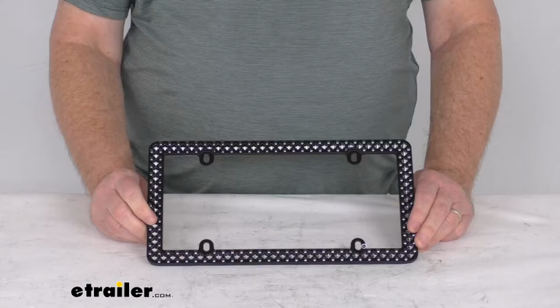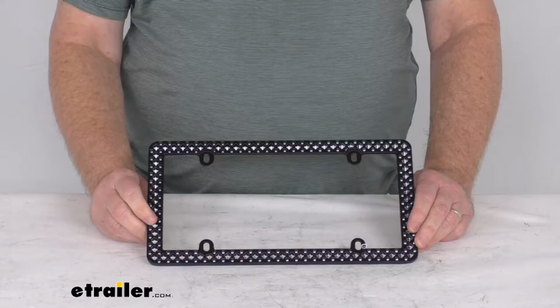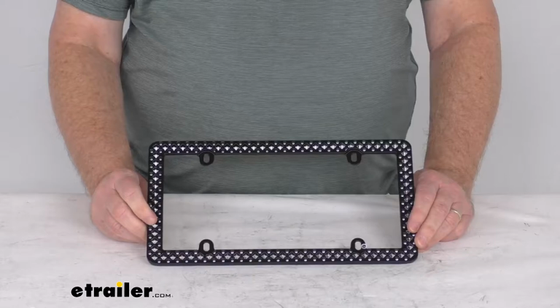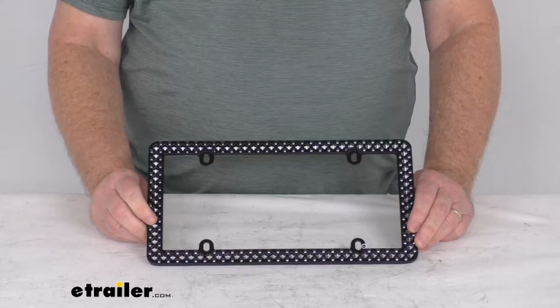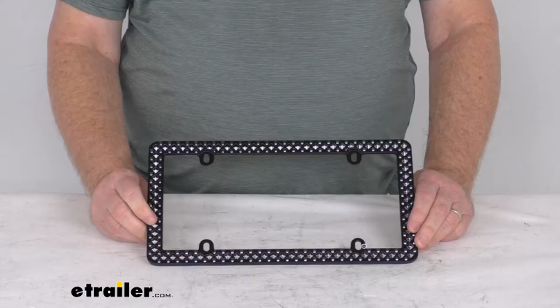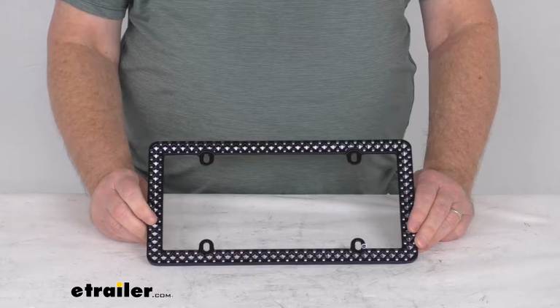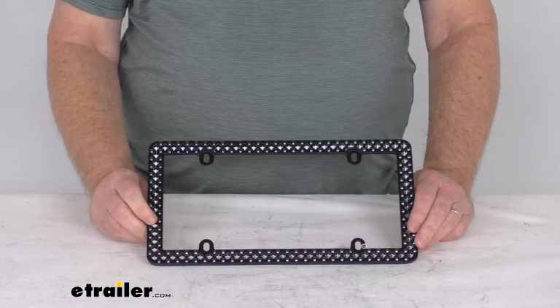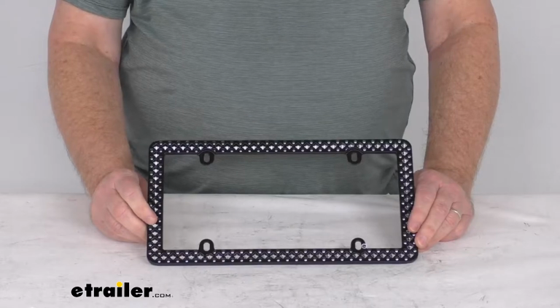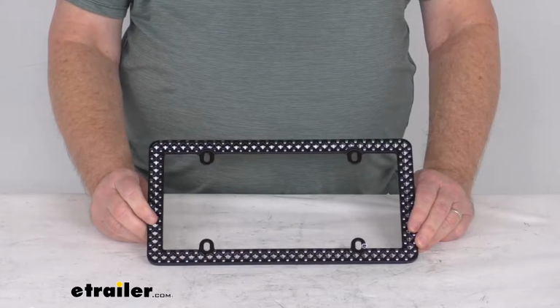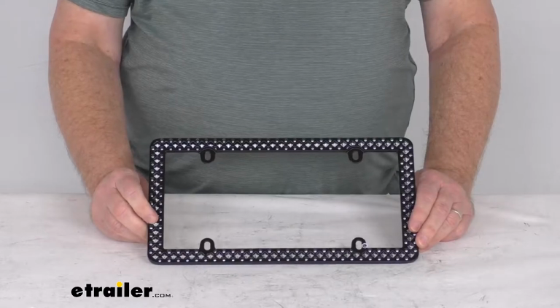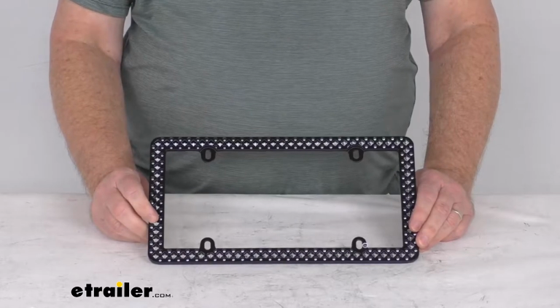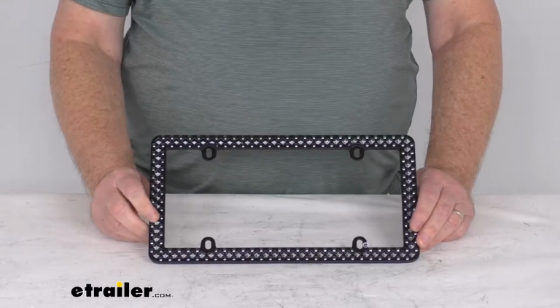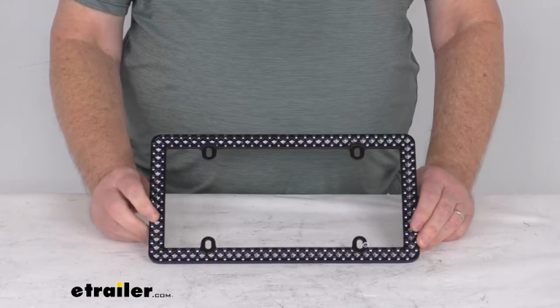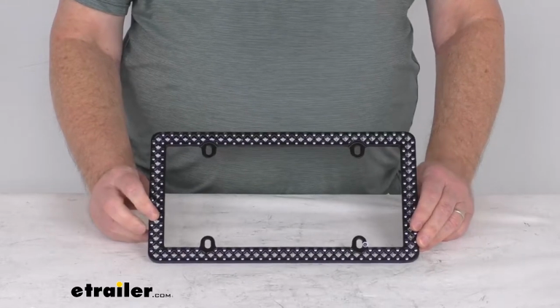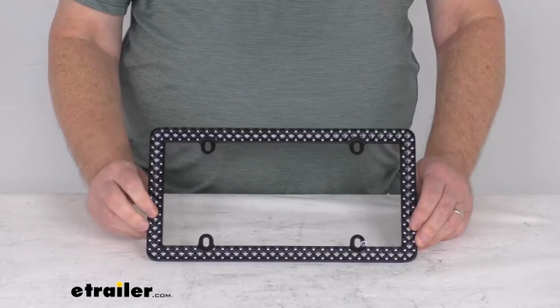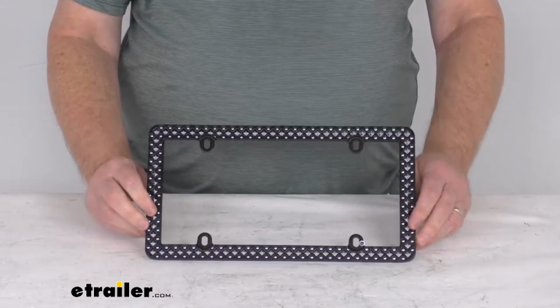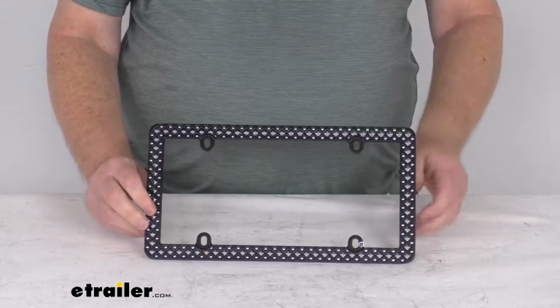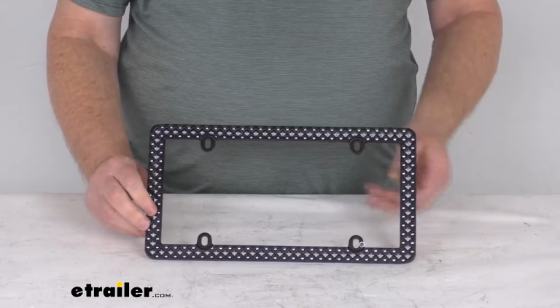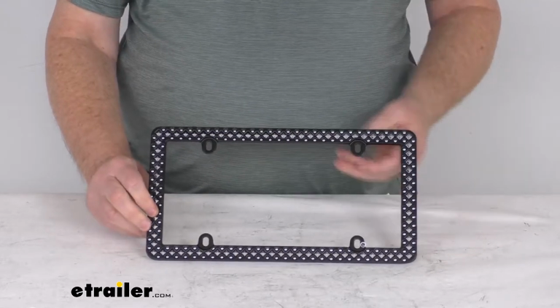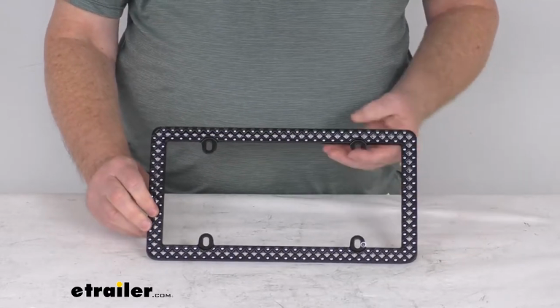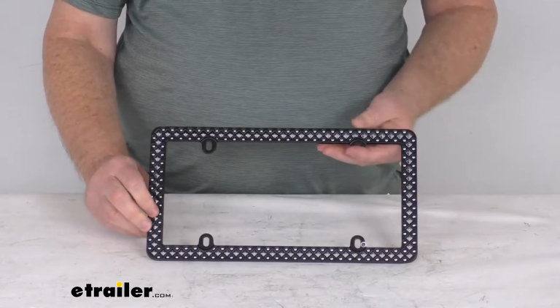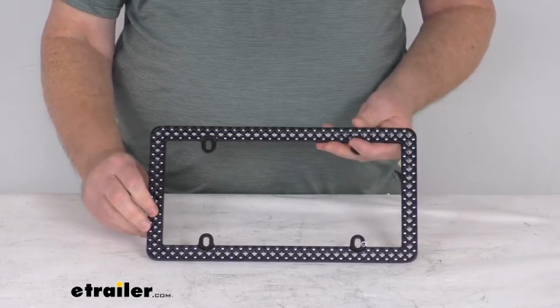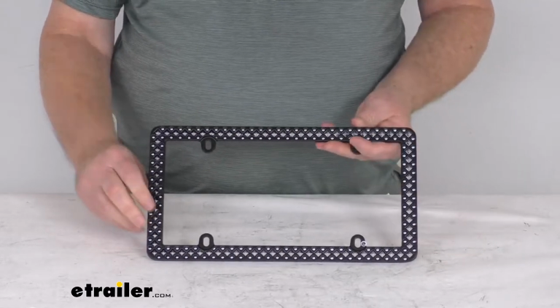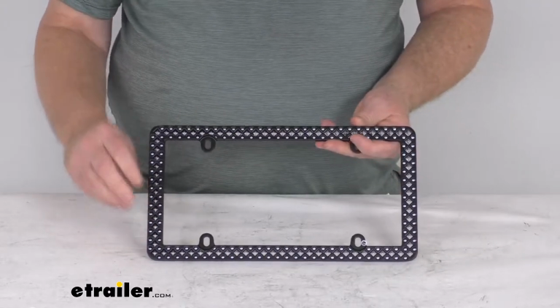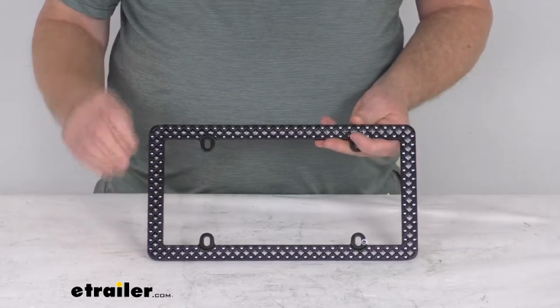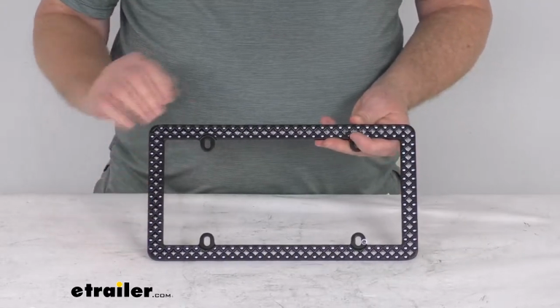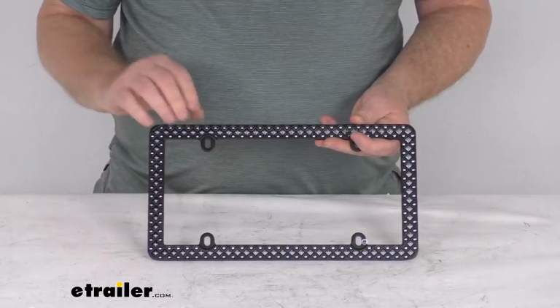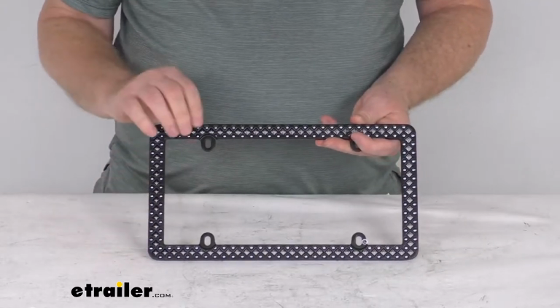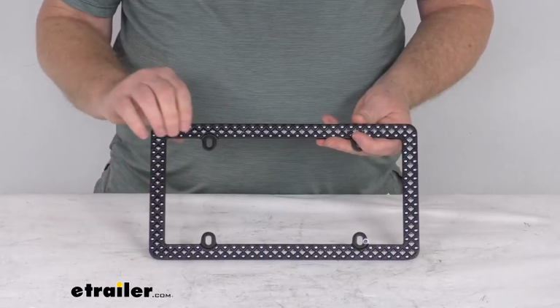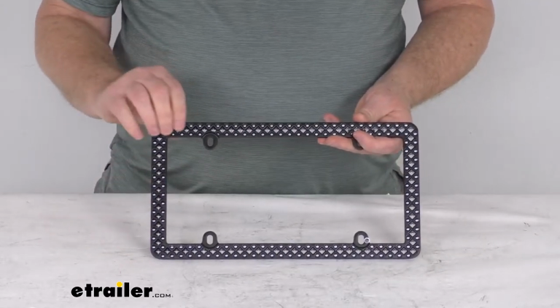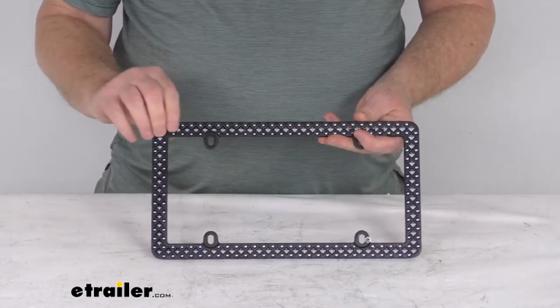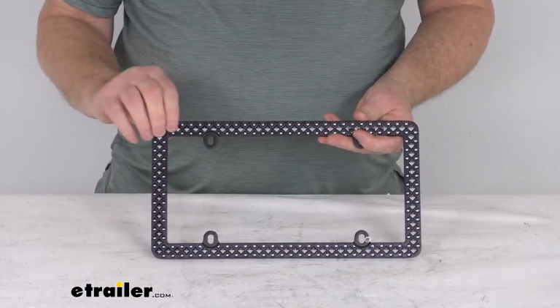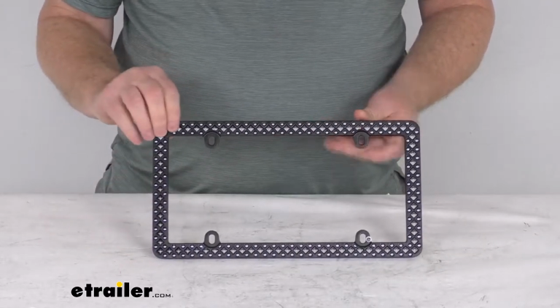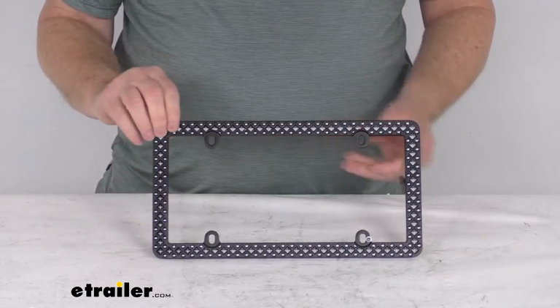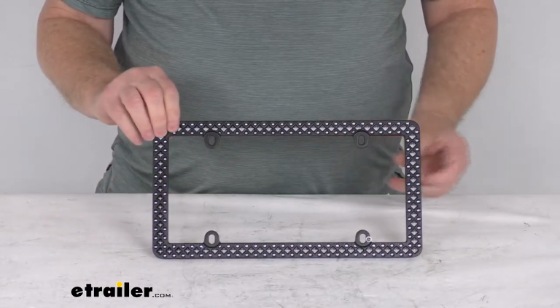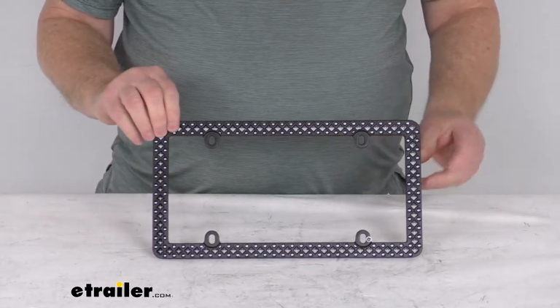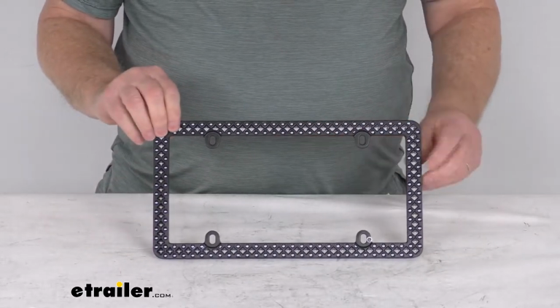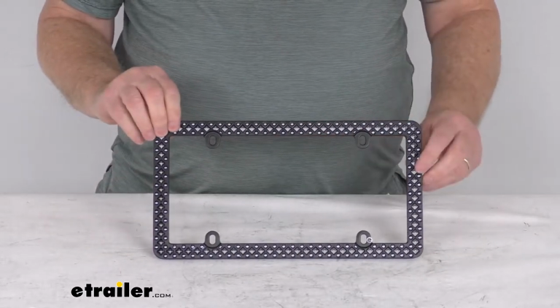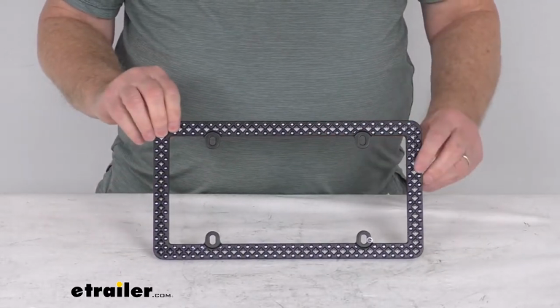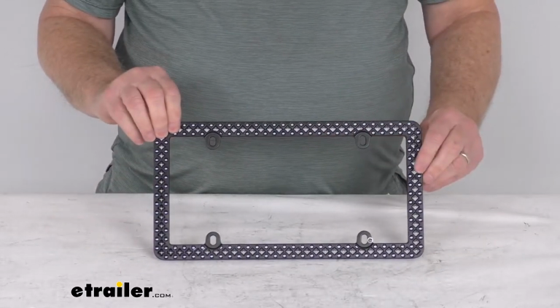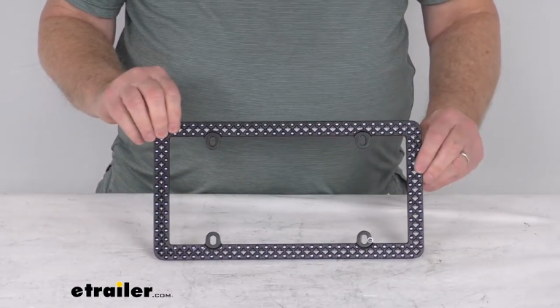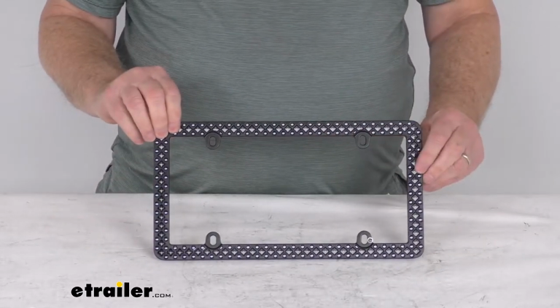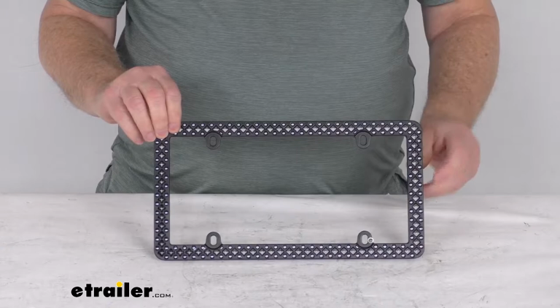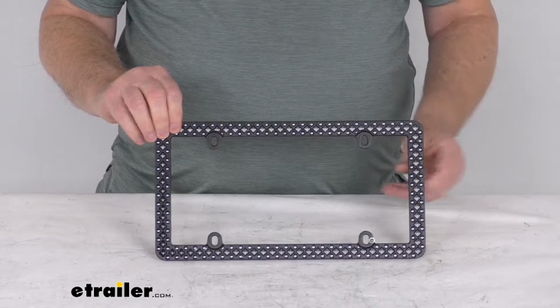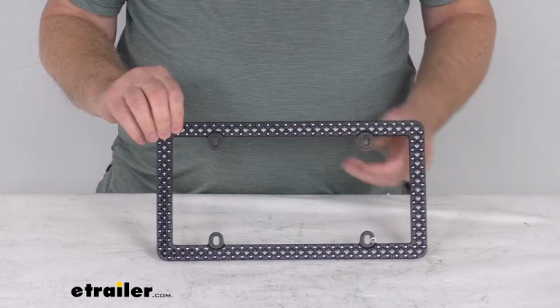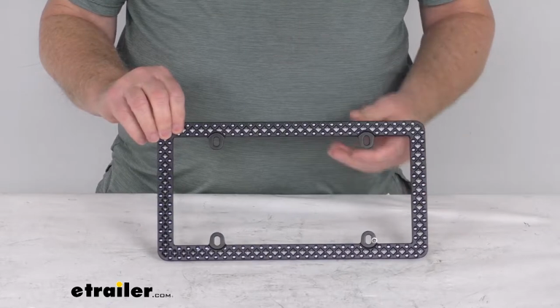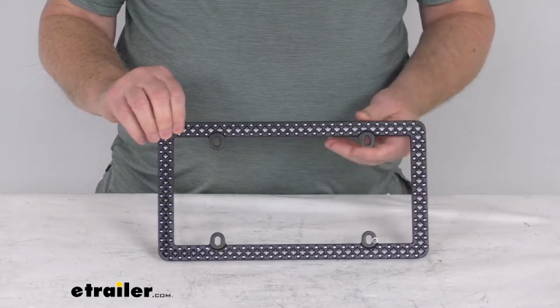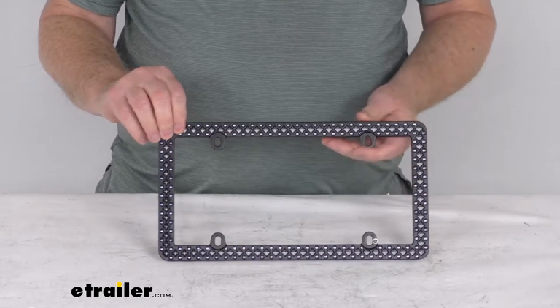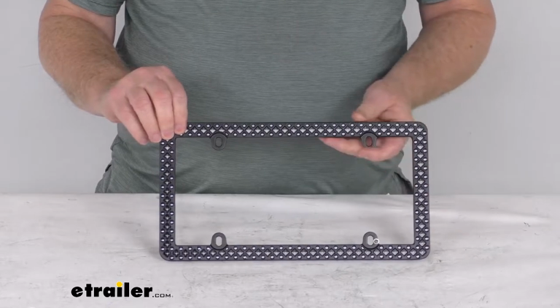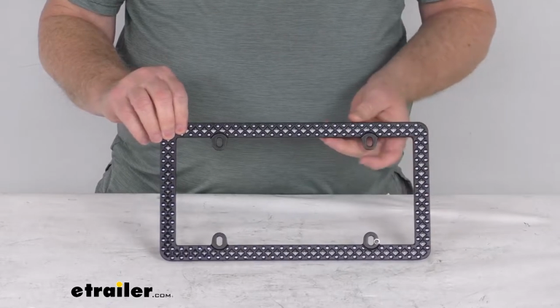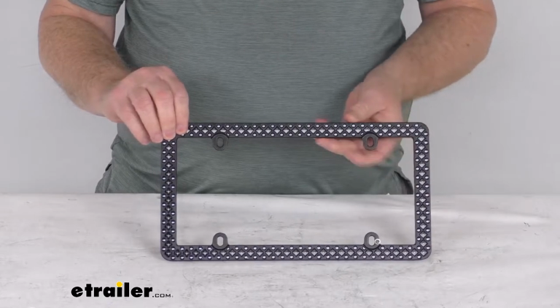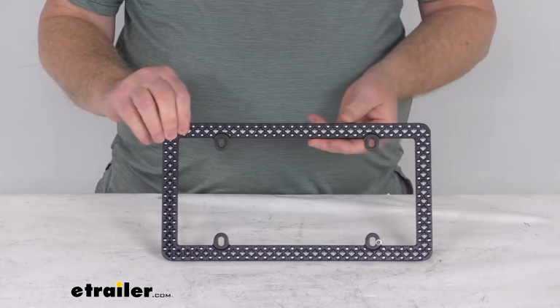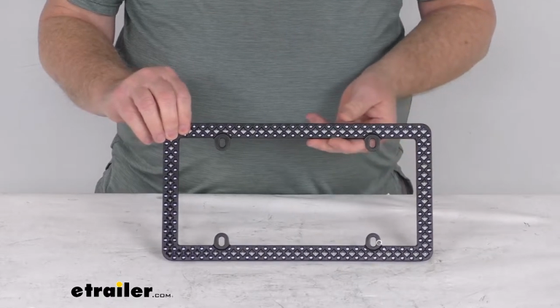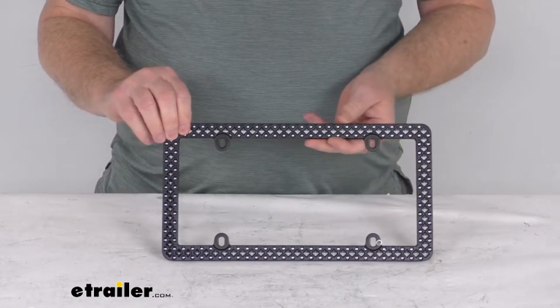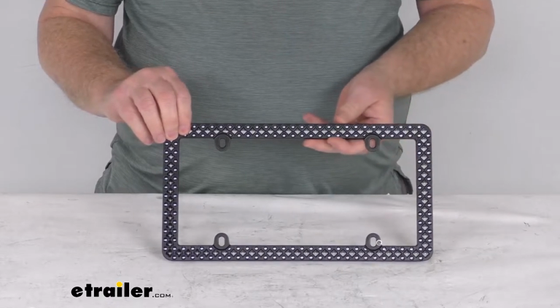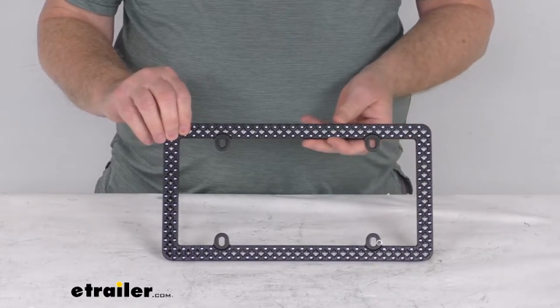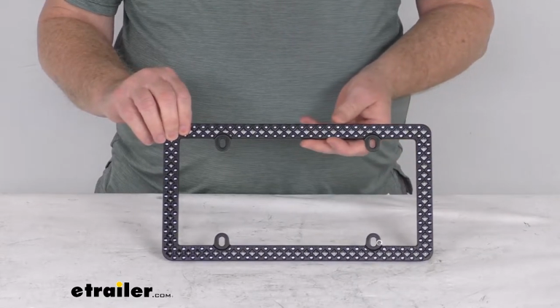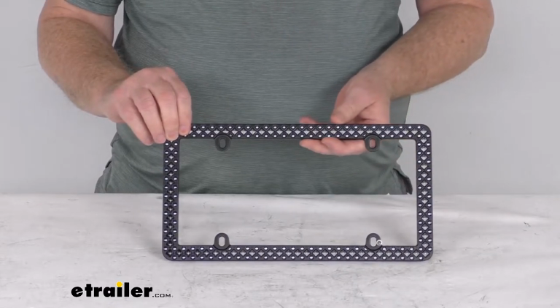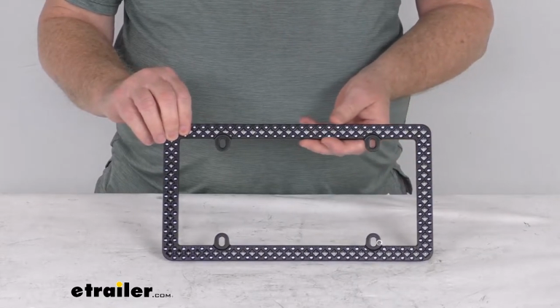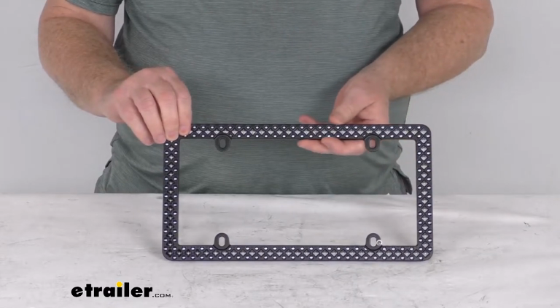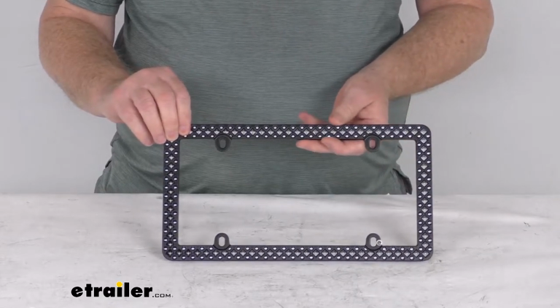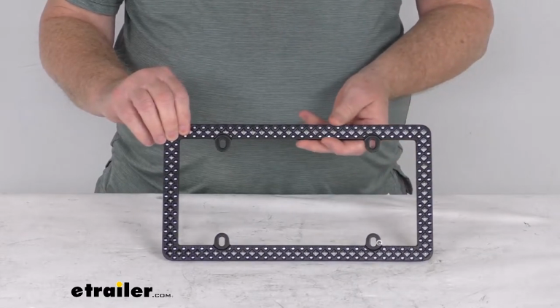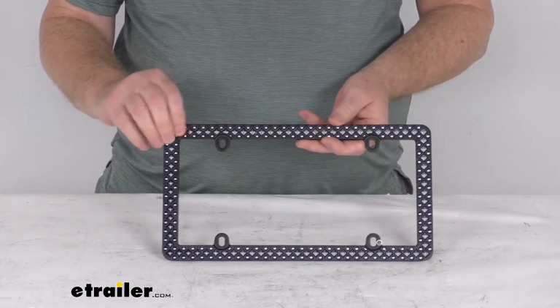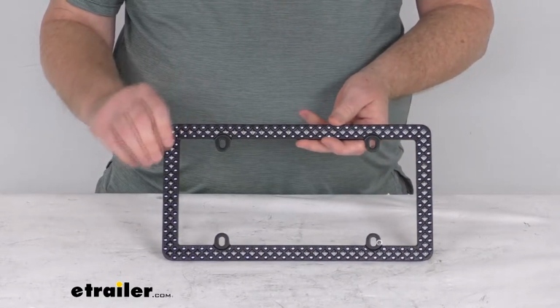Hello everybody, this is Jeff at eTrailer.com. Today we're going to take a look at this Defender chrome matte black license plate frame.